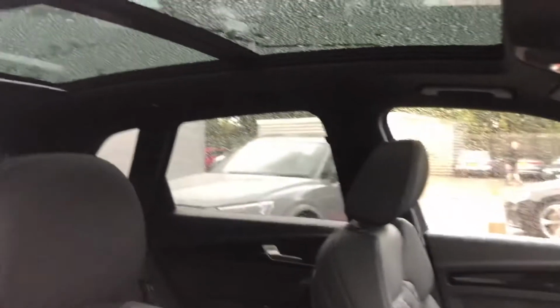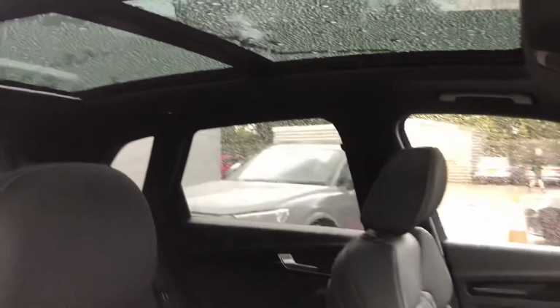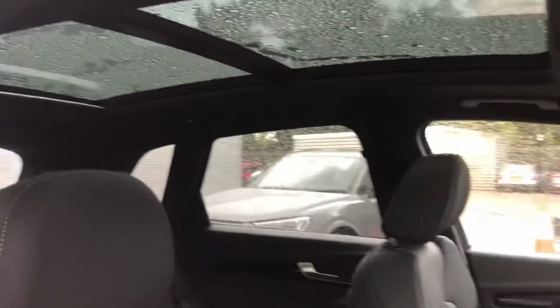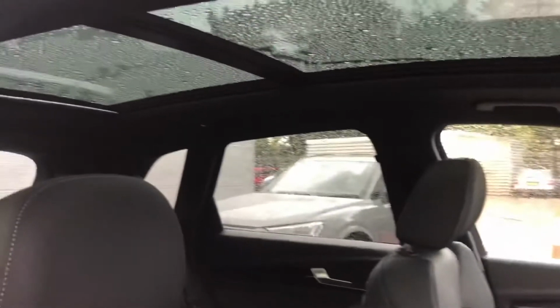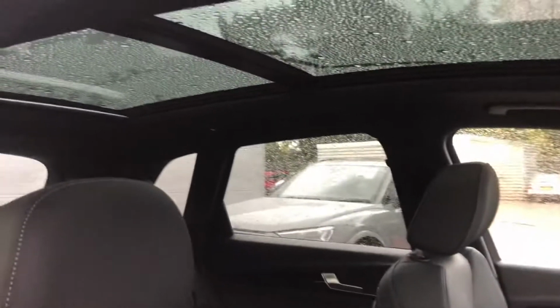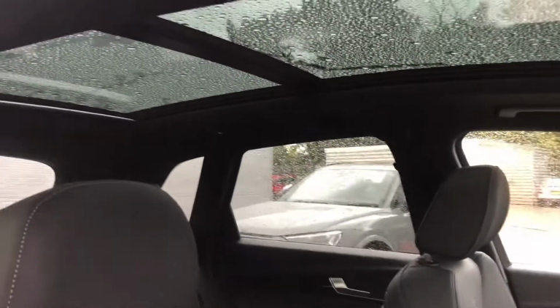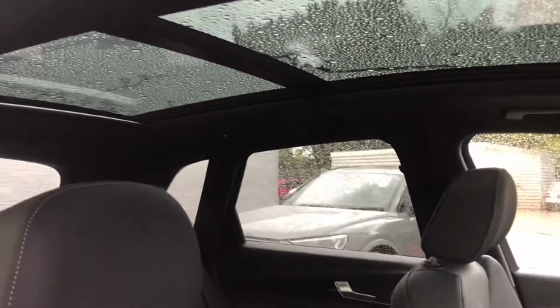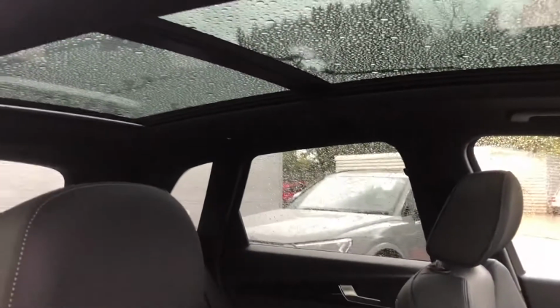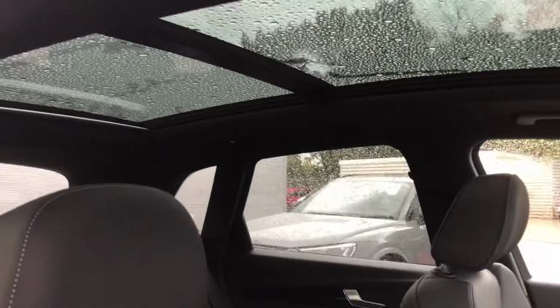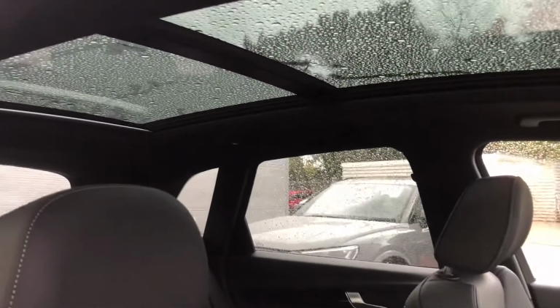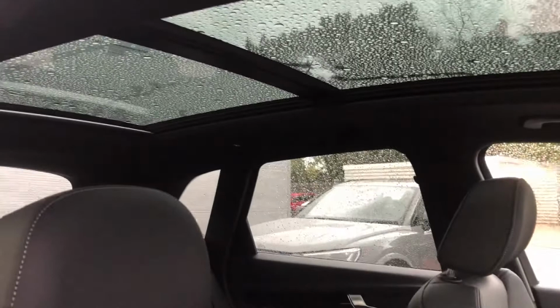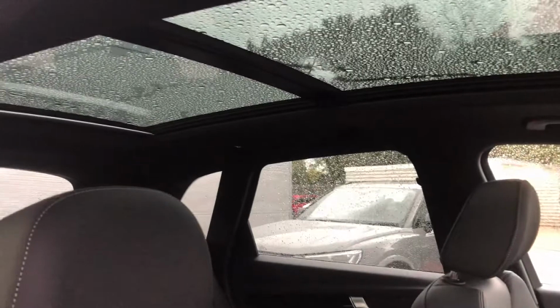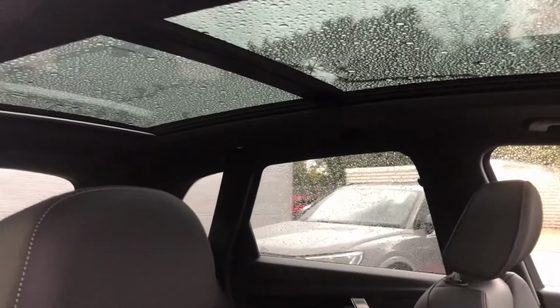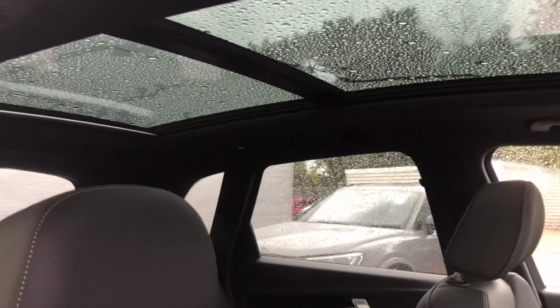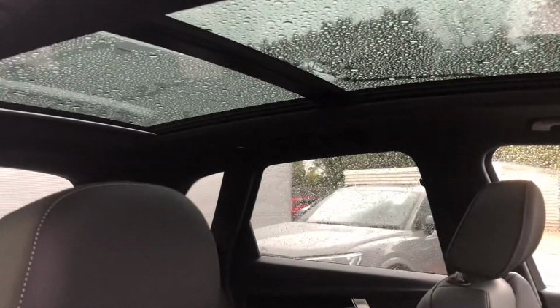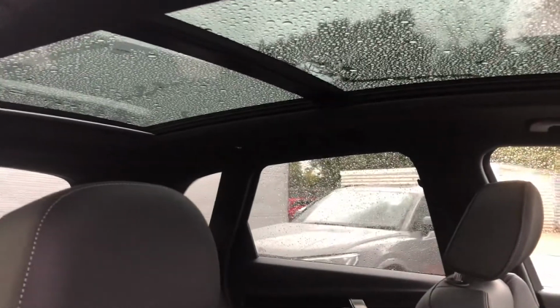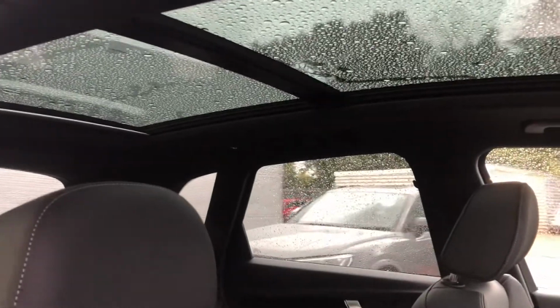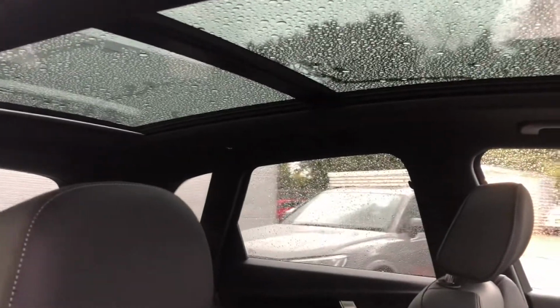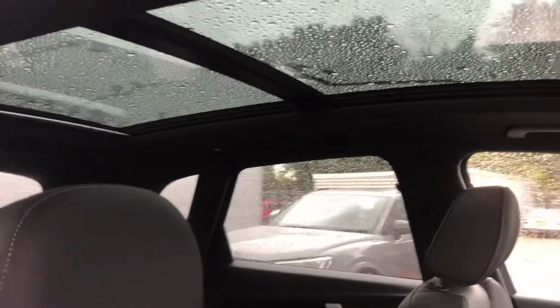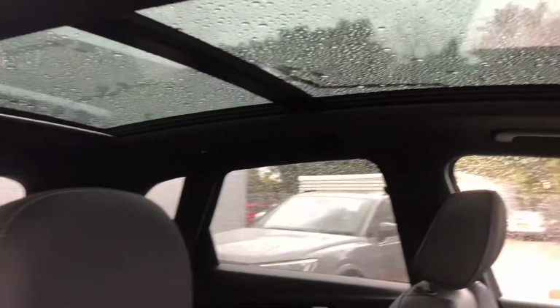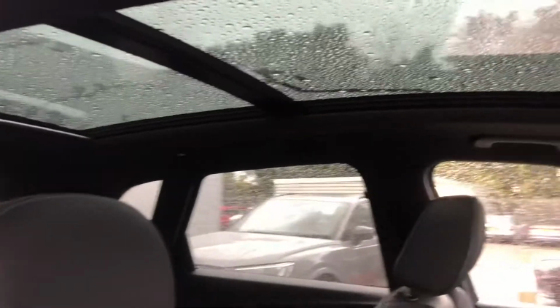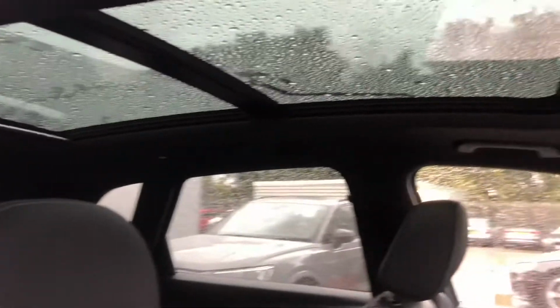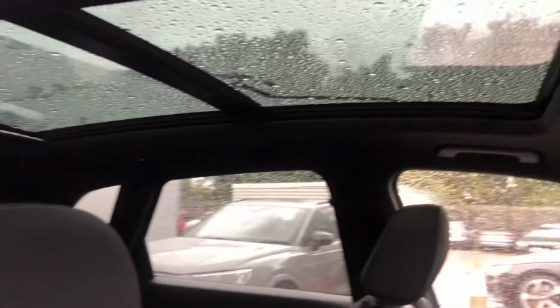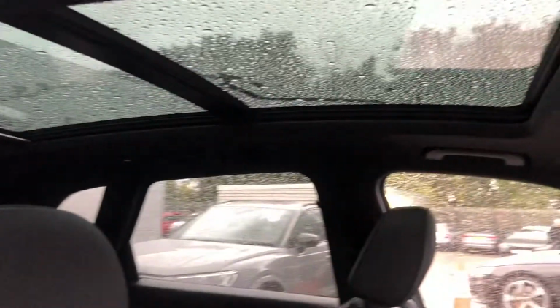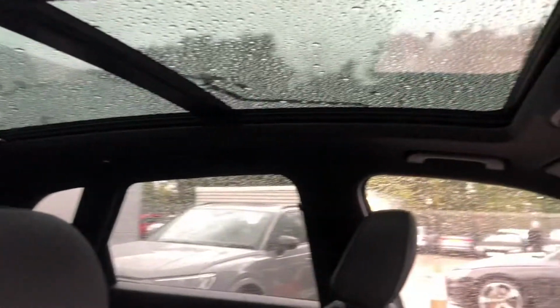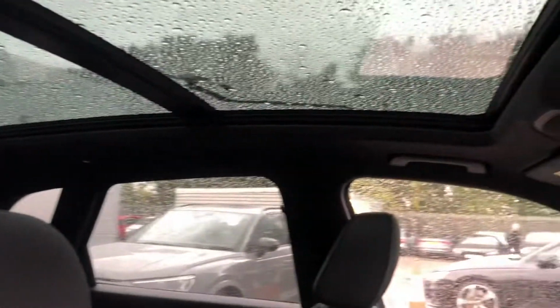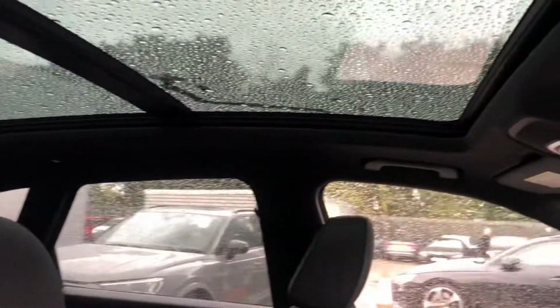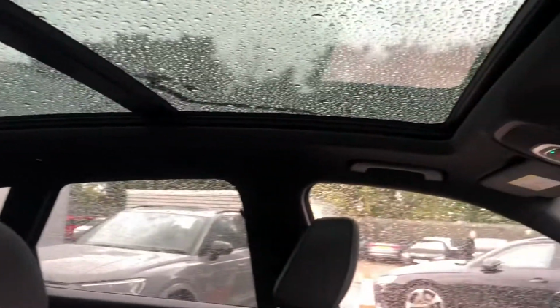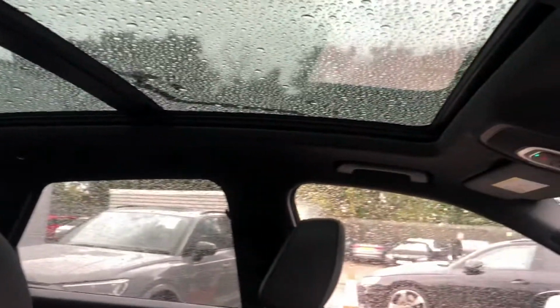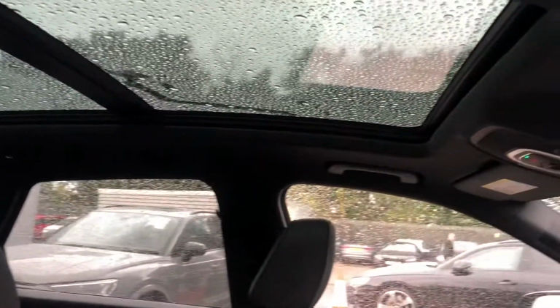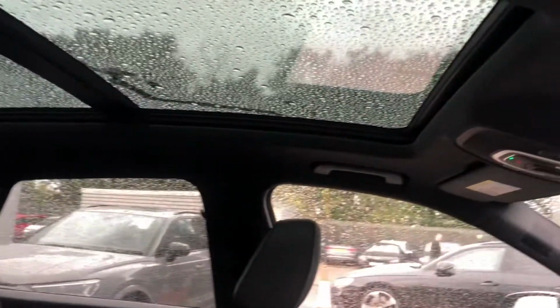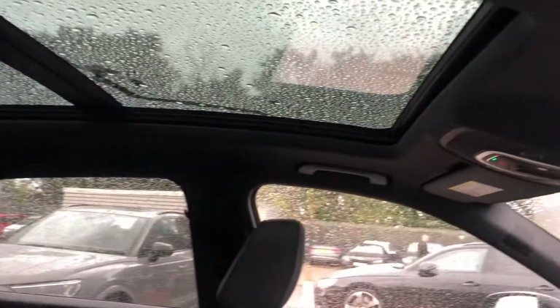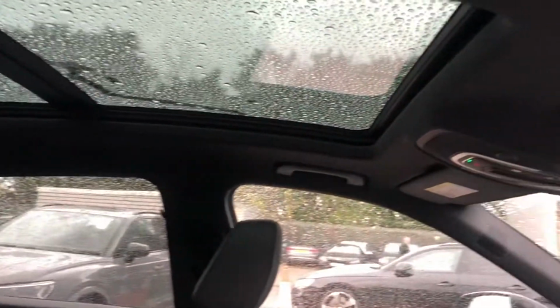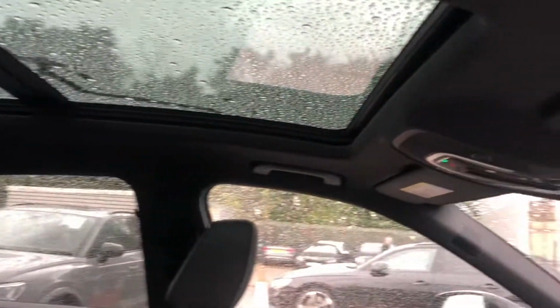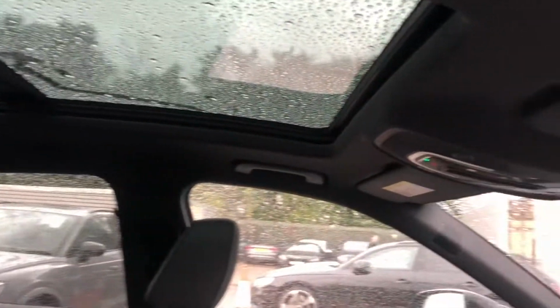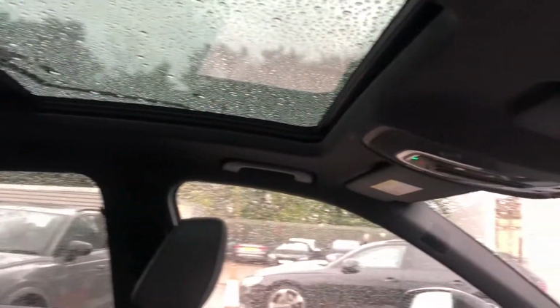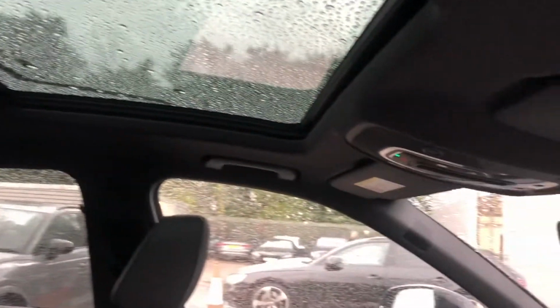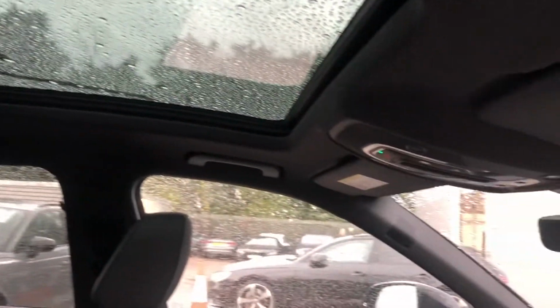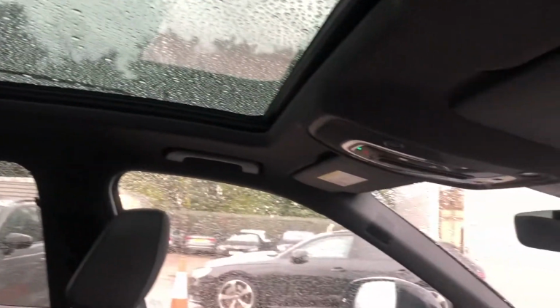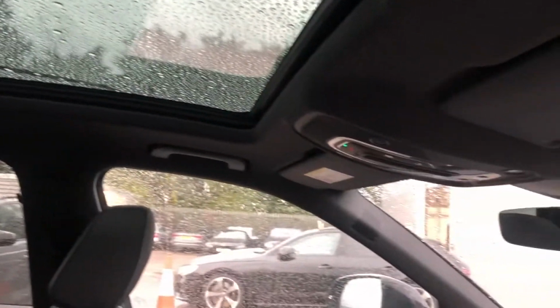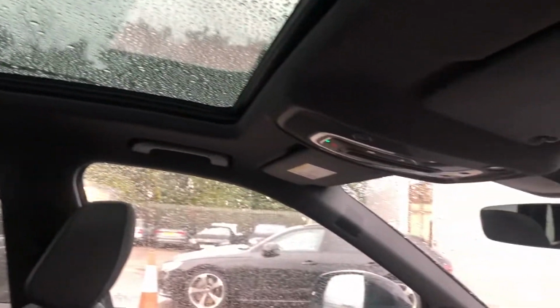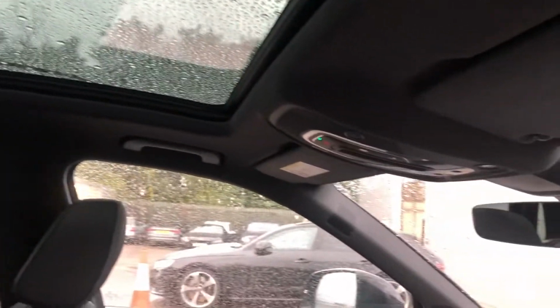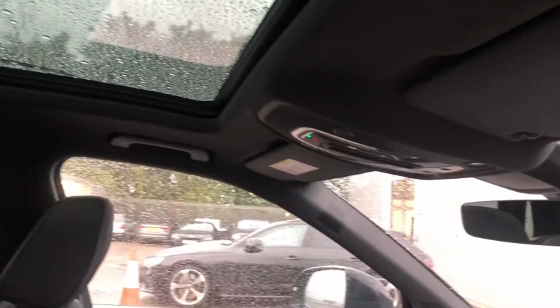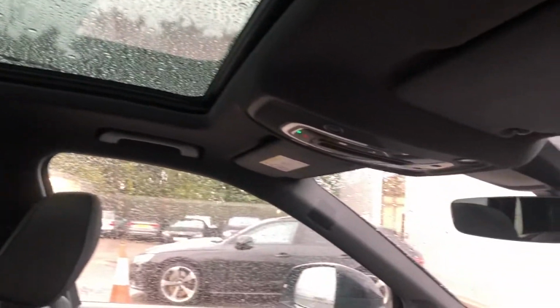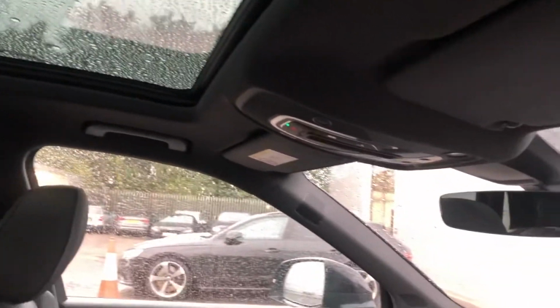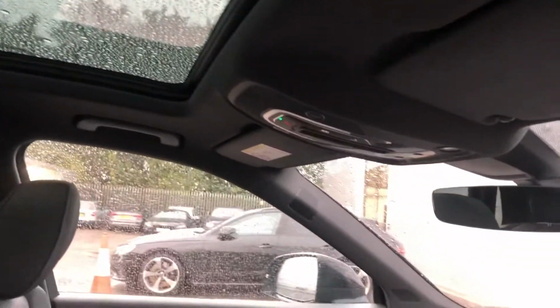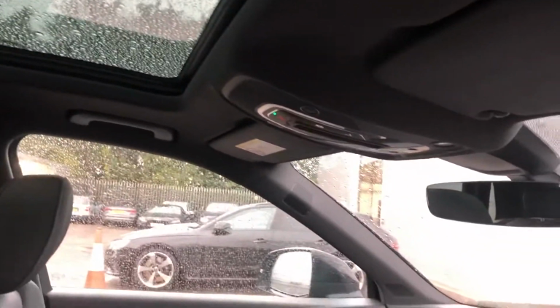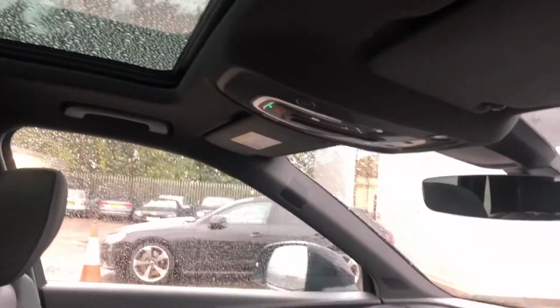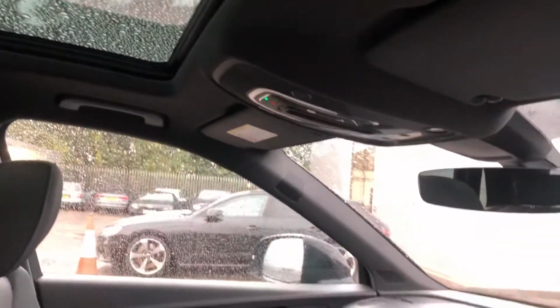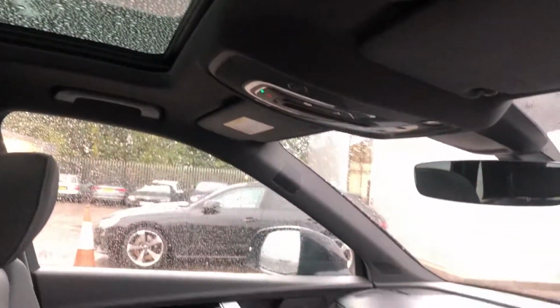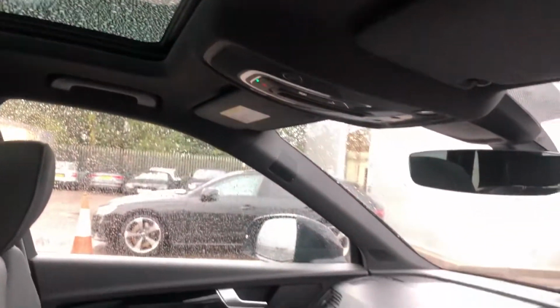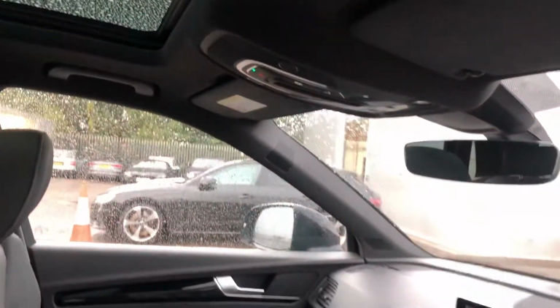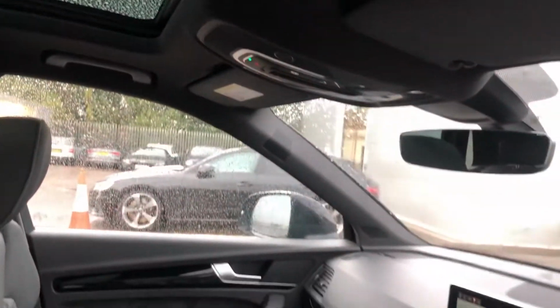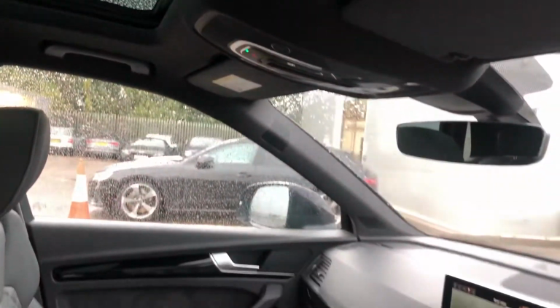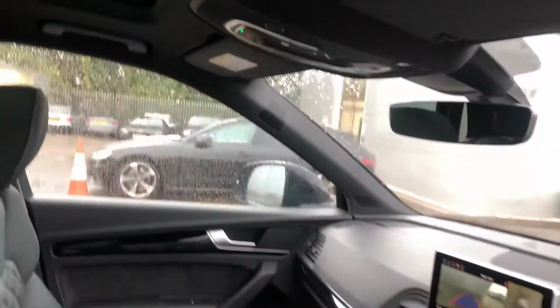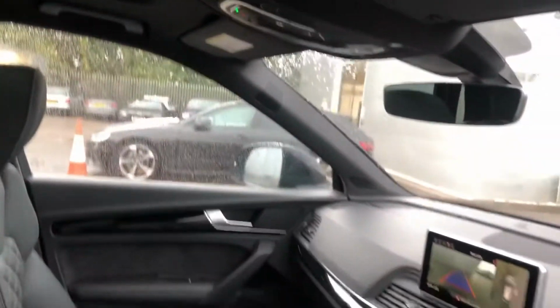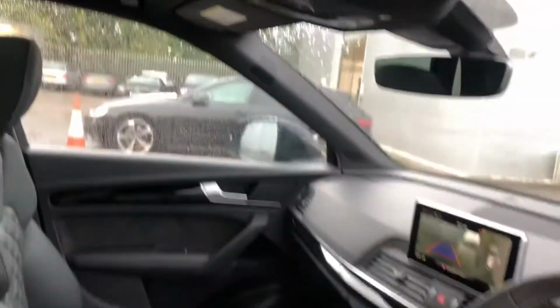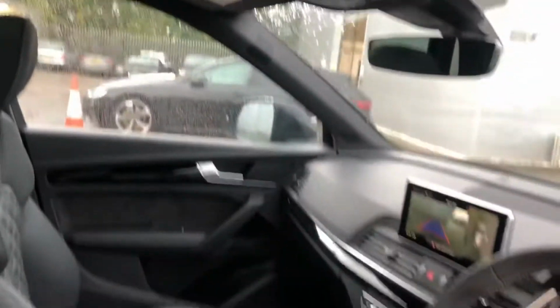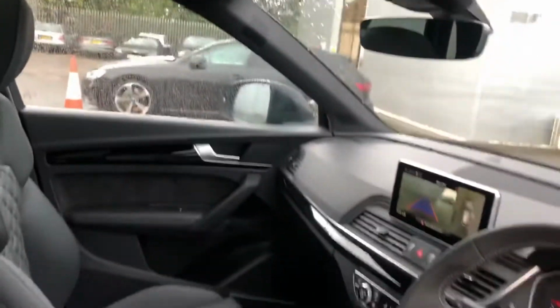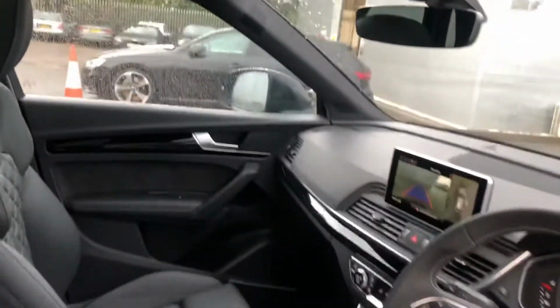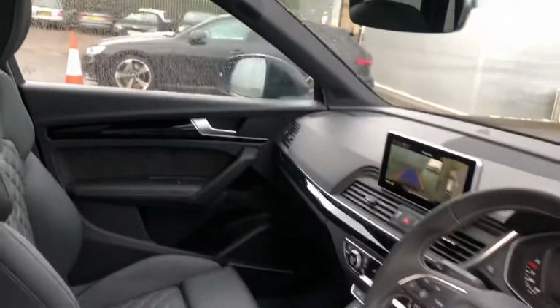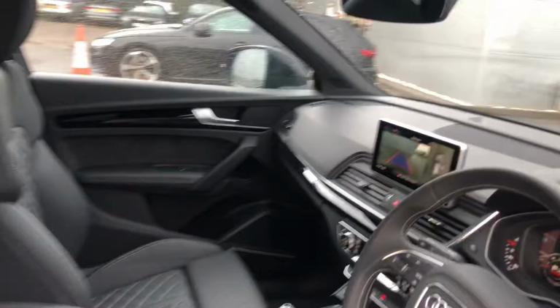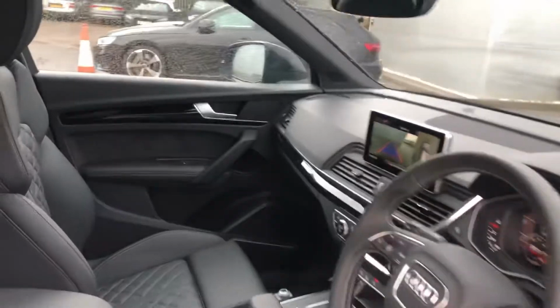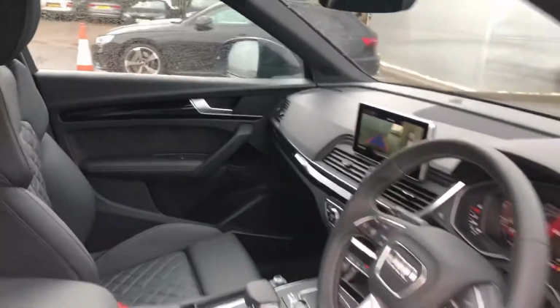Up here we have the full panoramic glass sunroof, which is entirely electrically controlled.